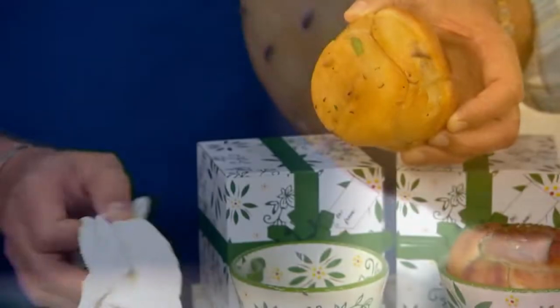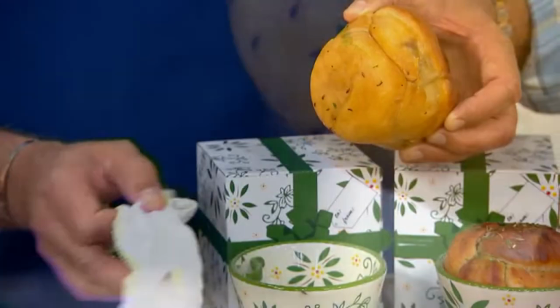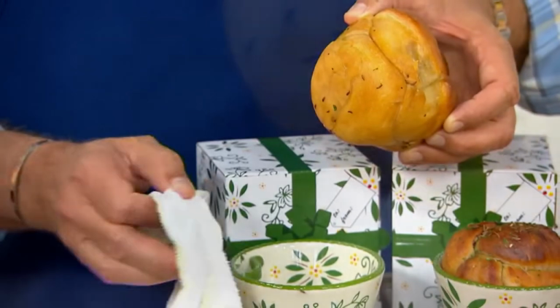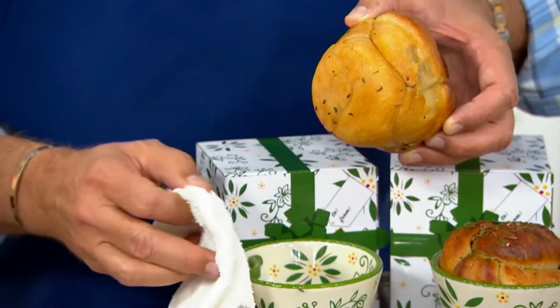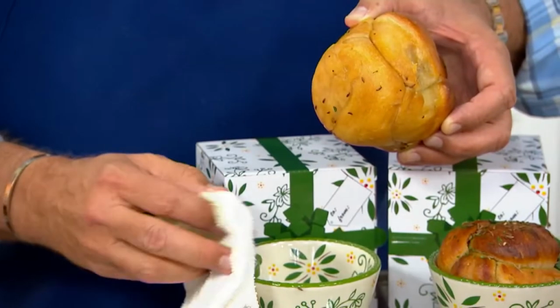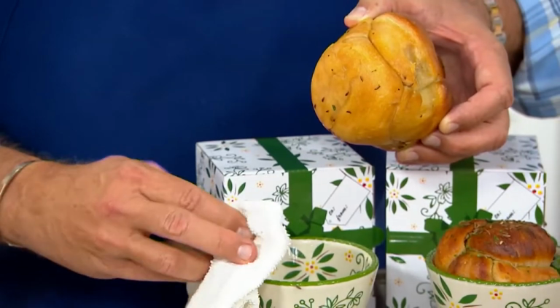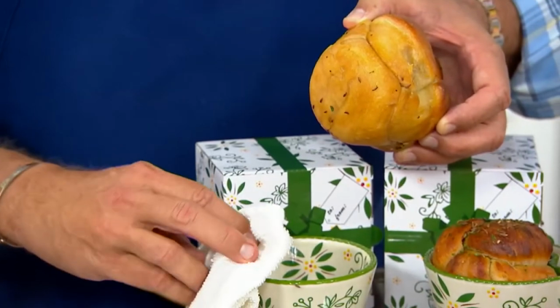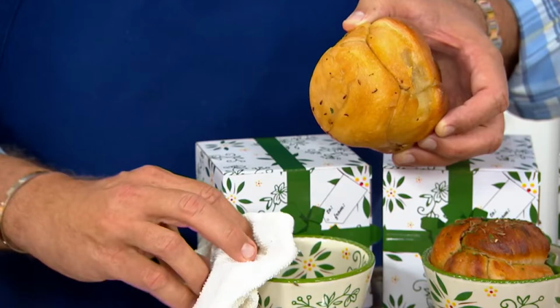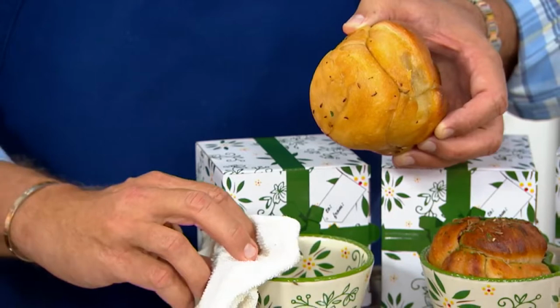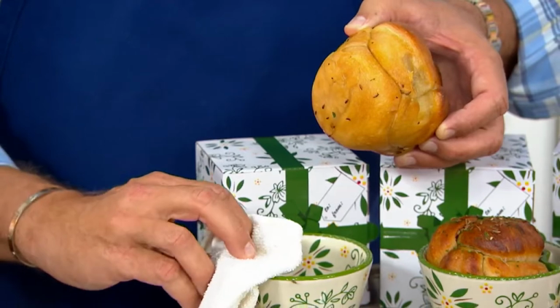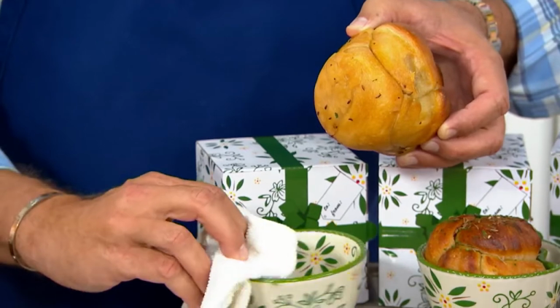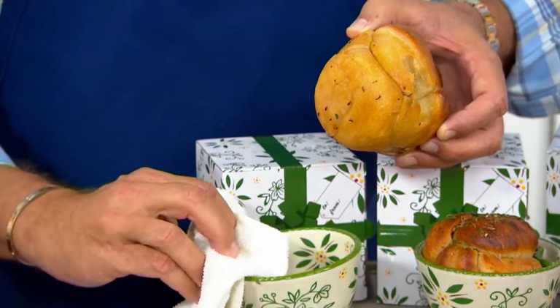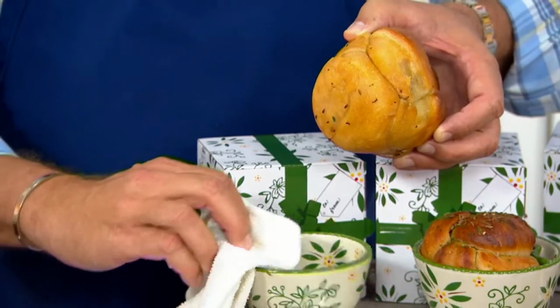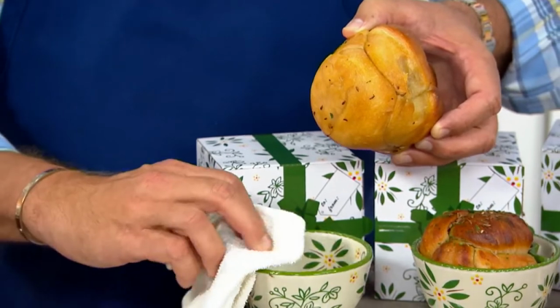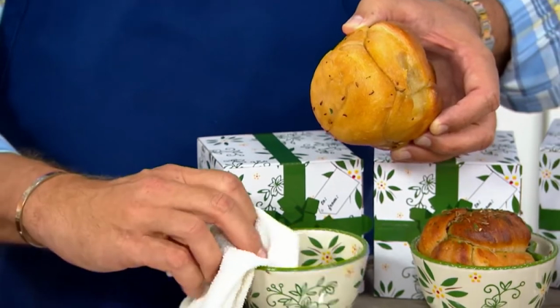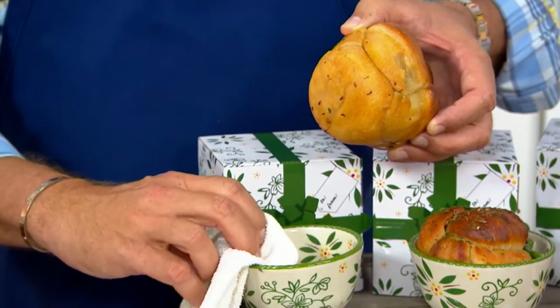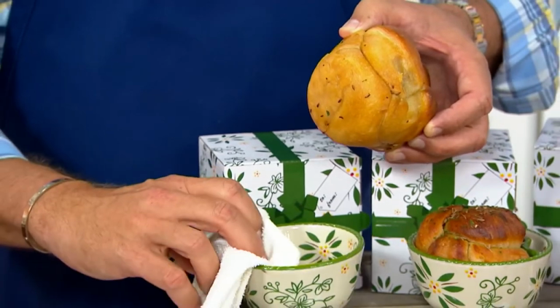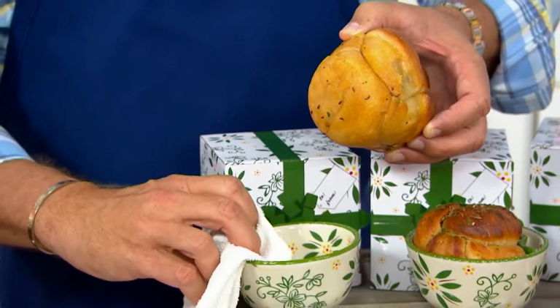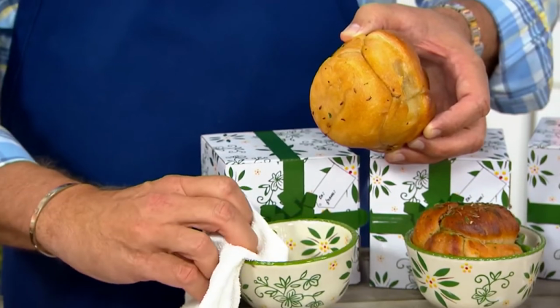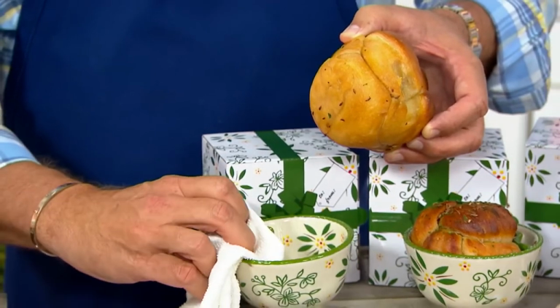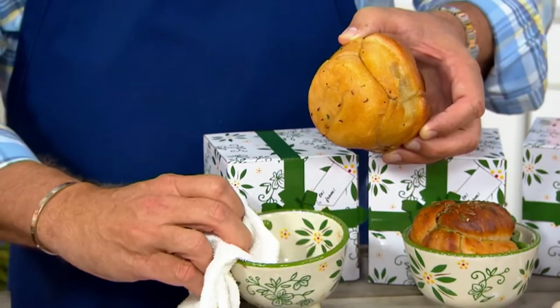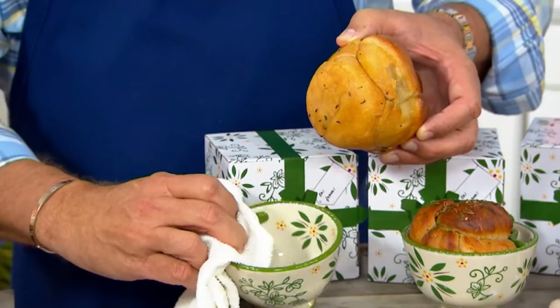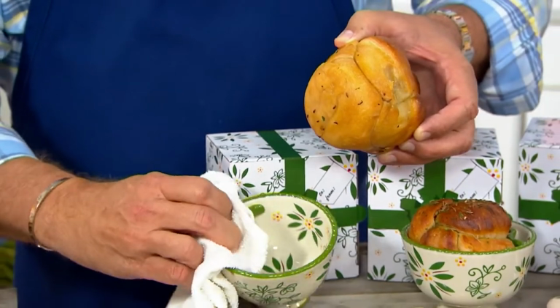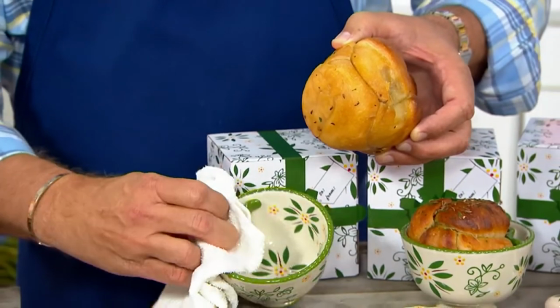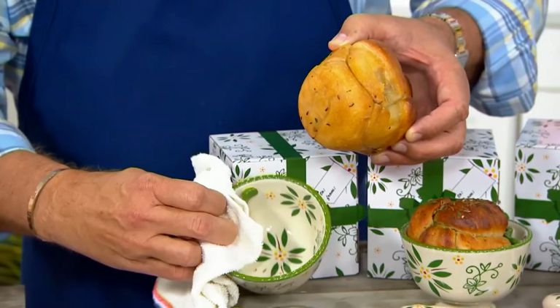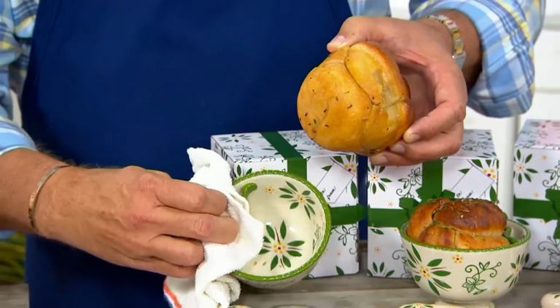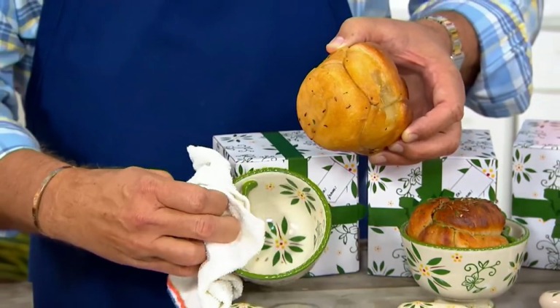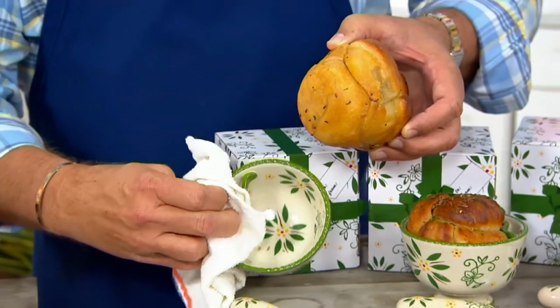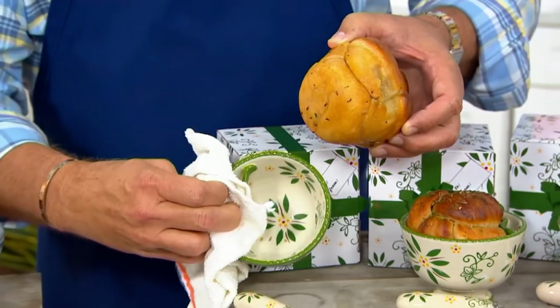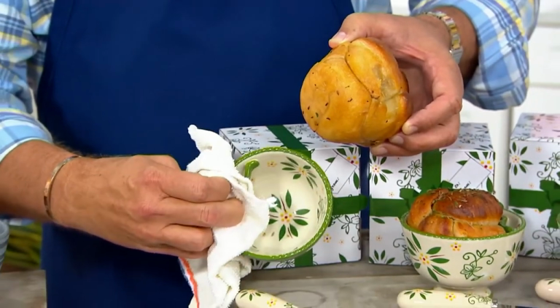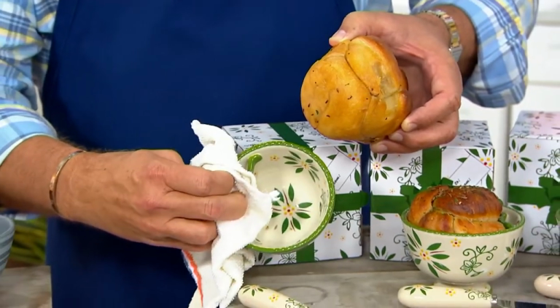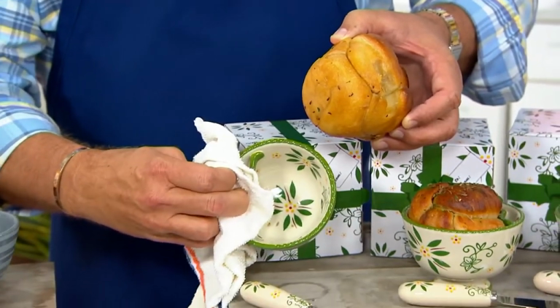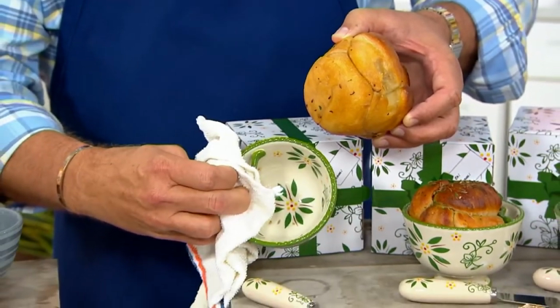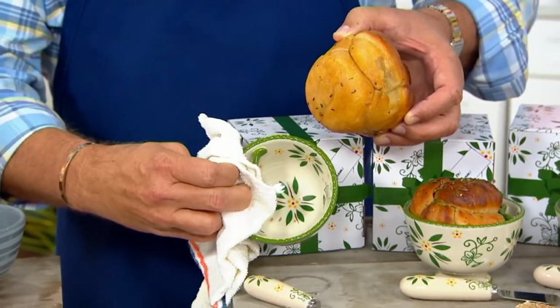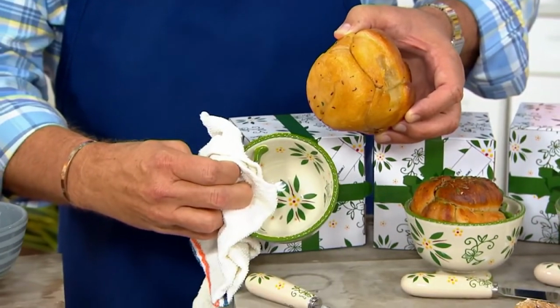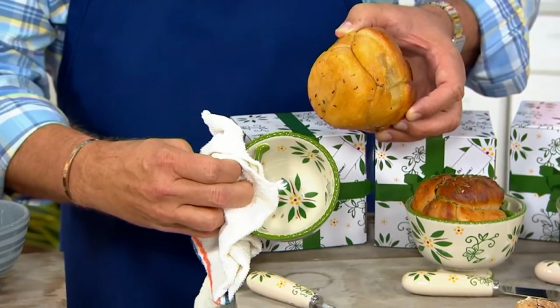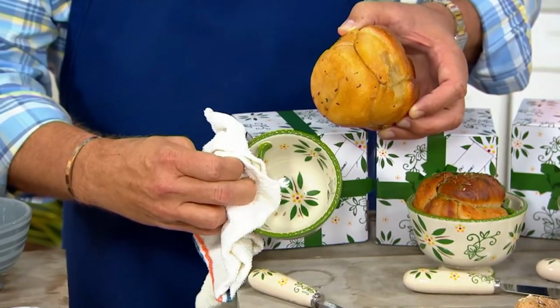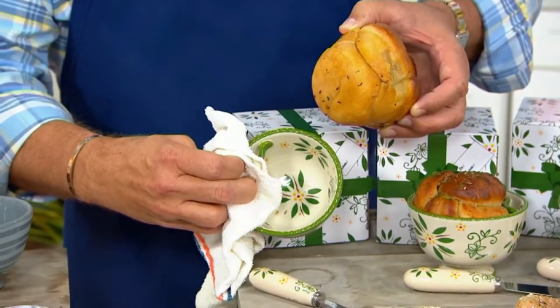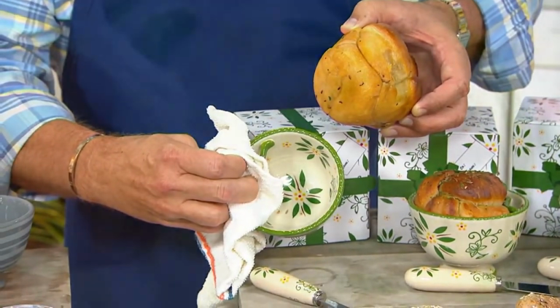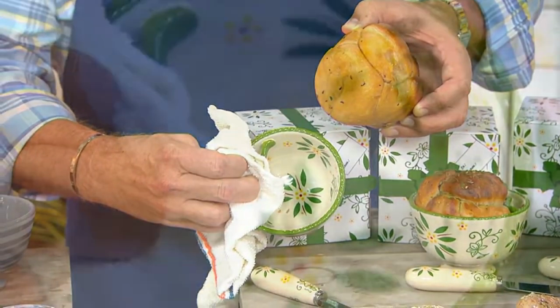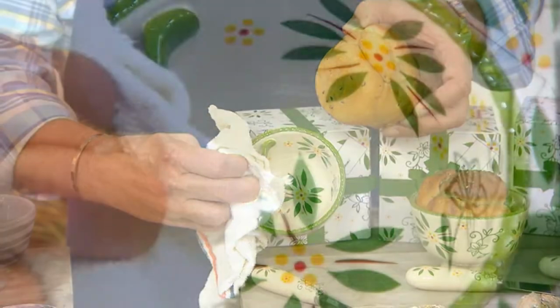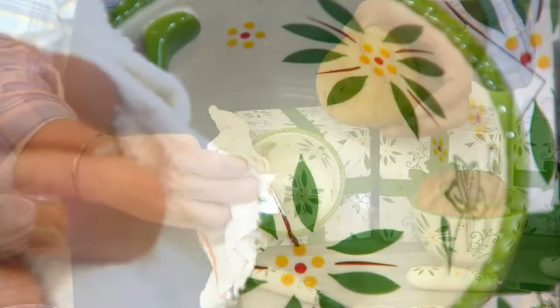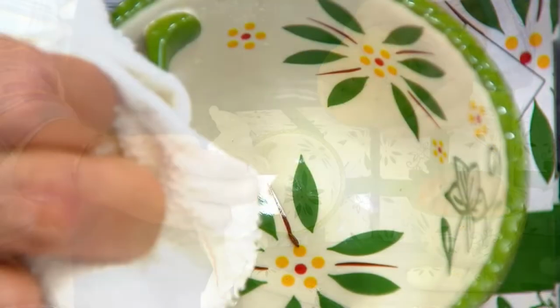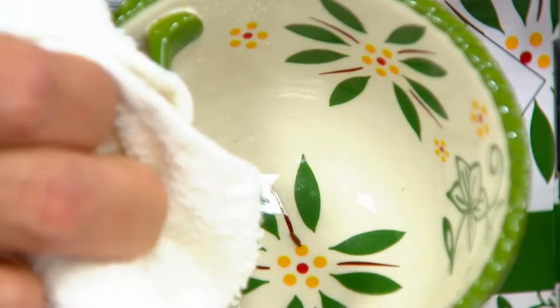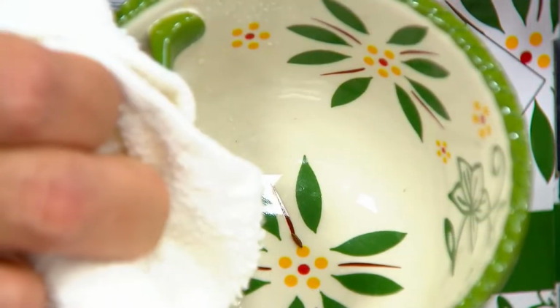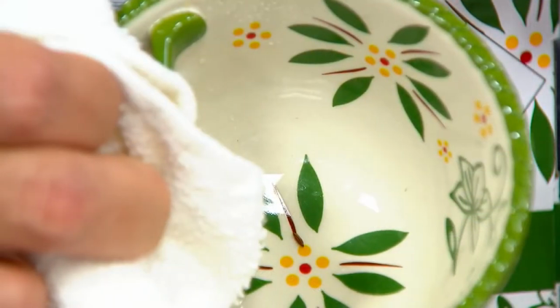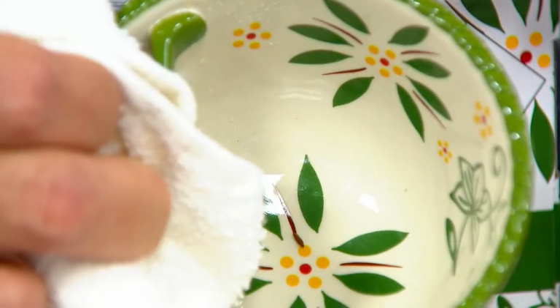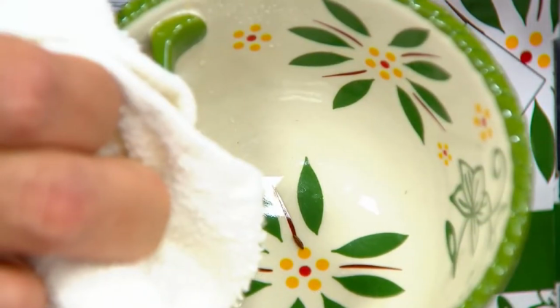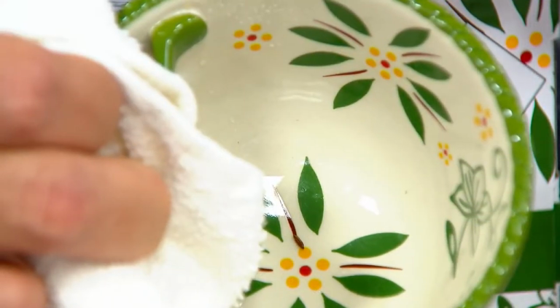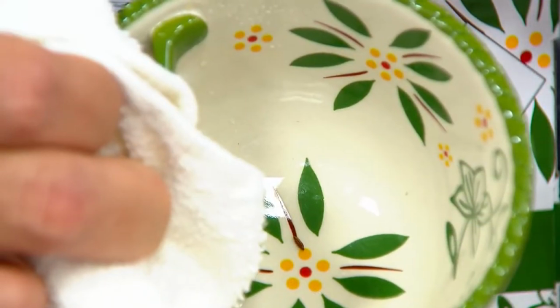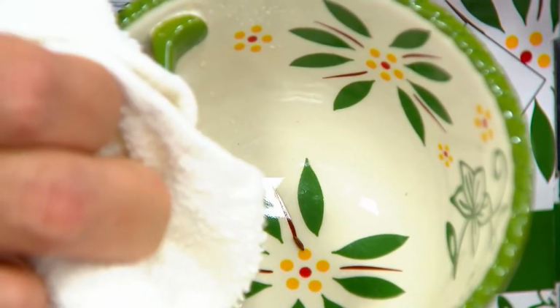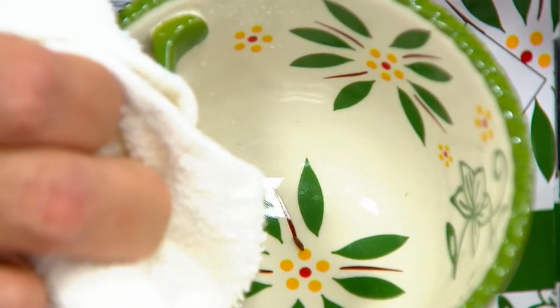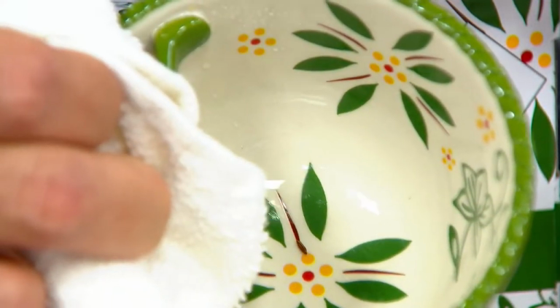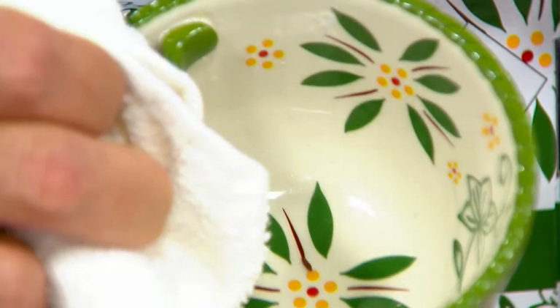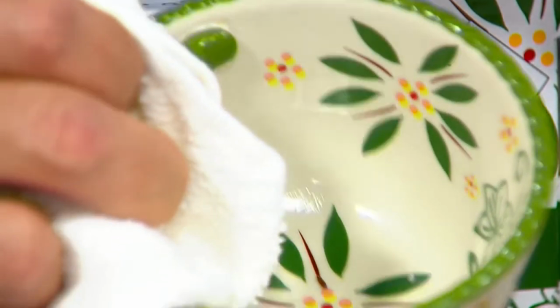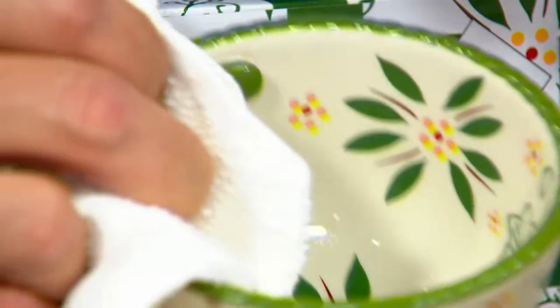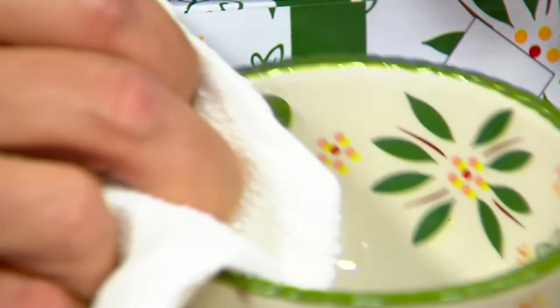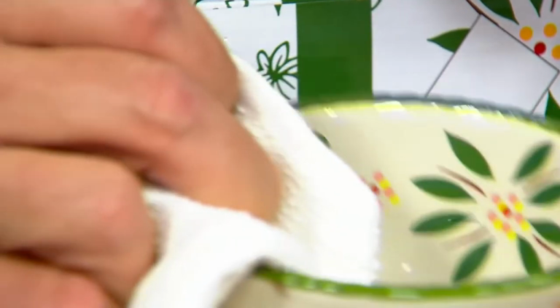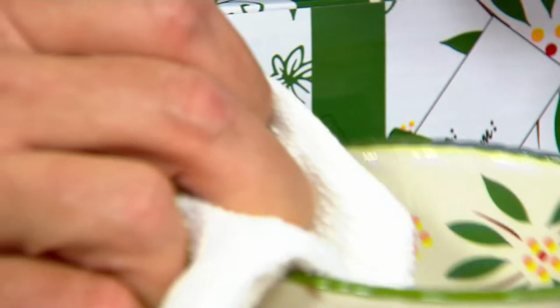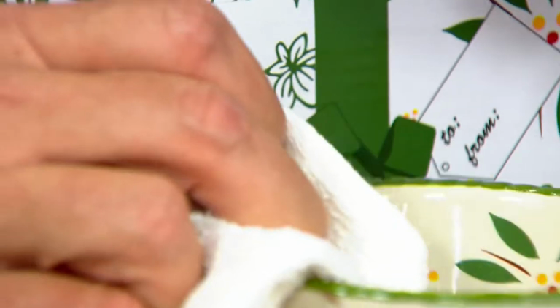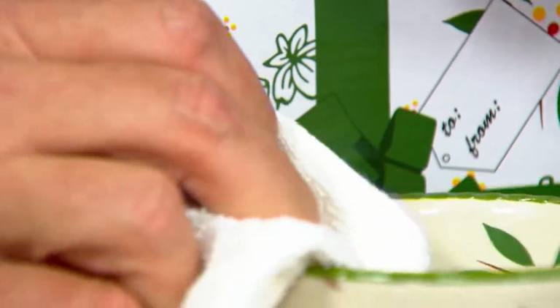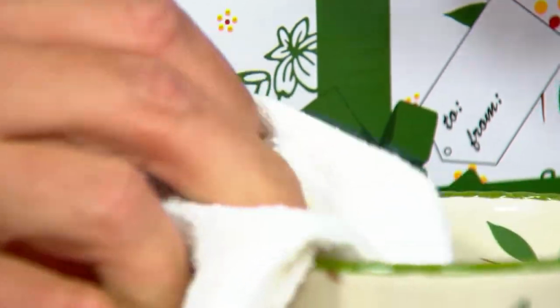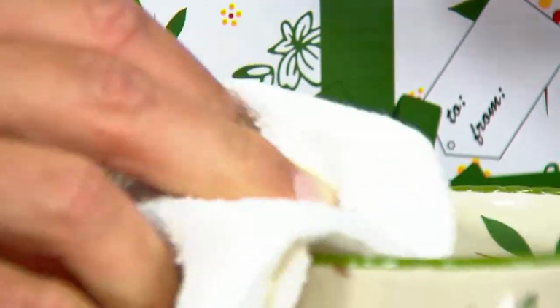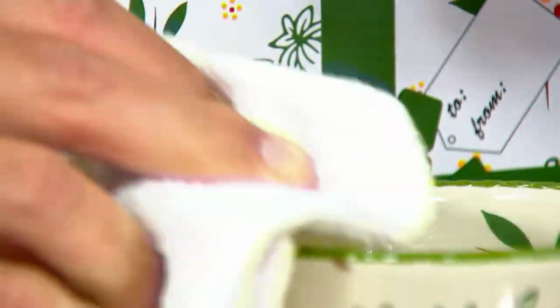I'll just grab this because it's hot. Look at the inside of the bowl — no sticking. Really lovely.